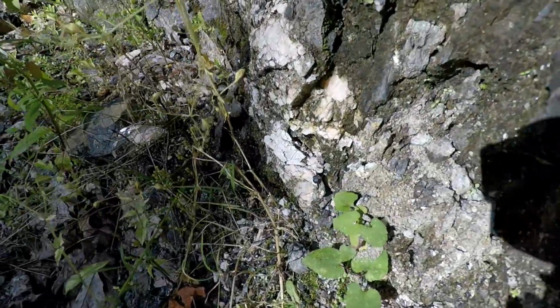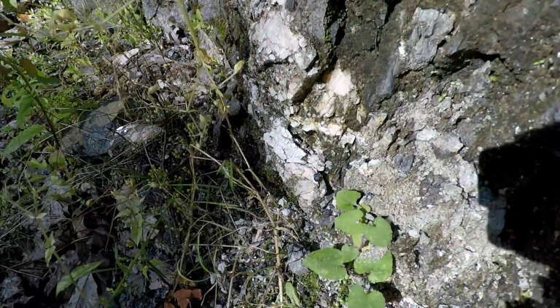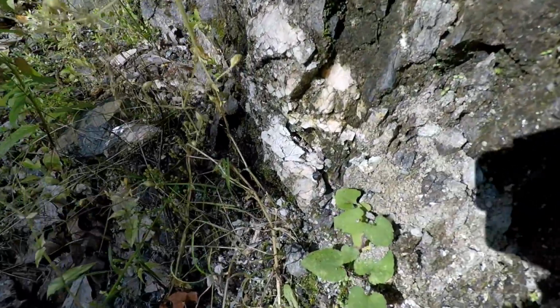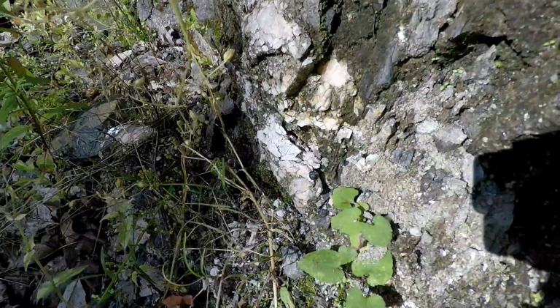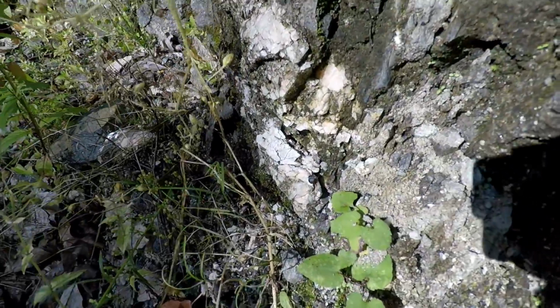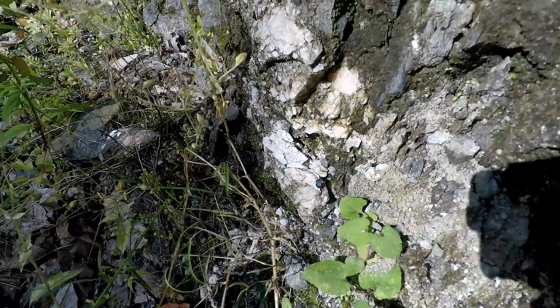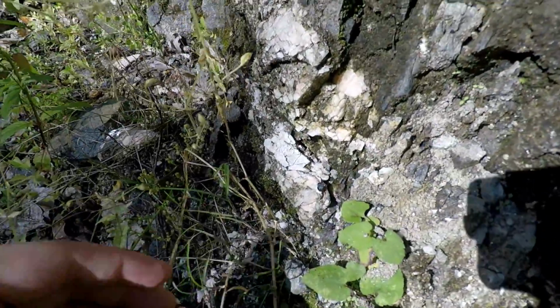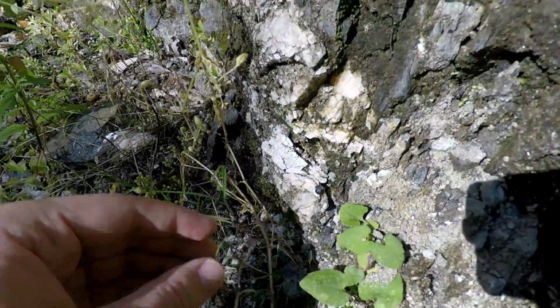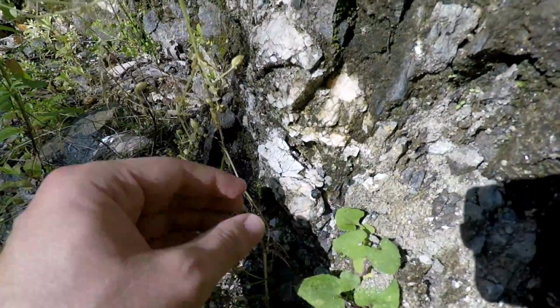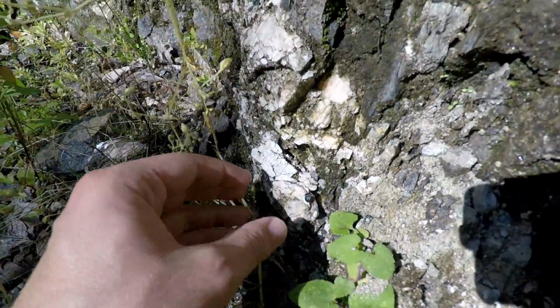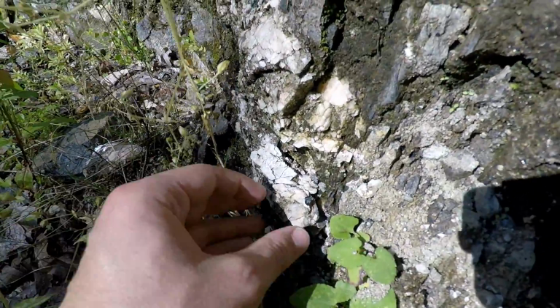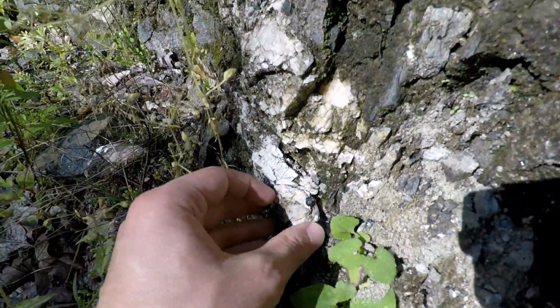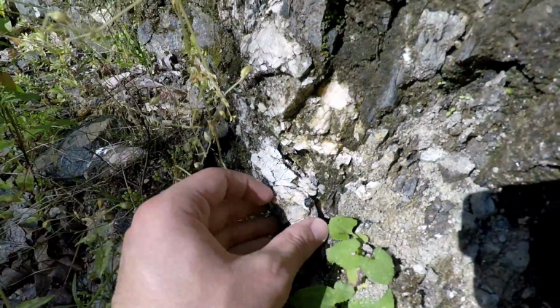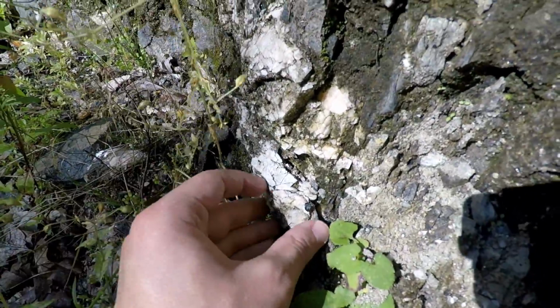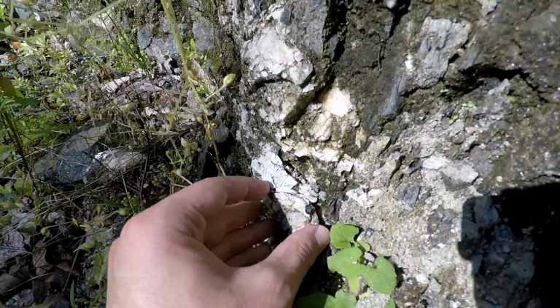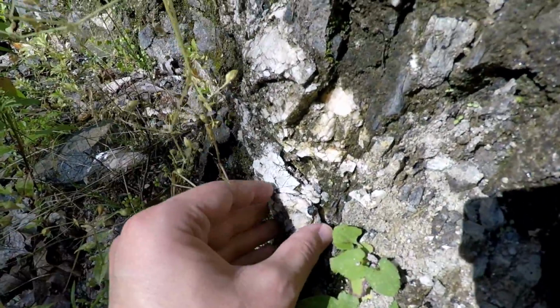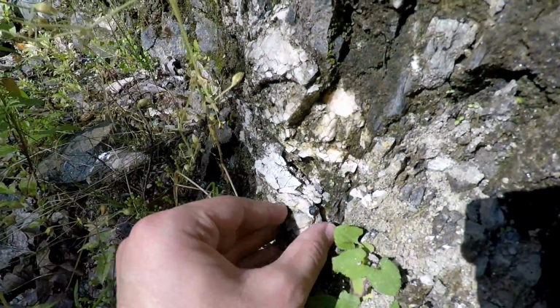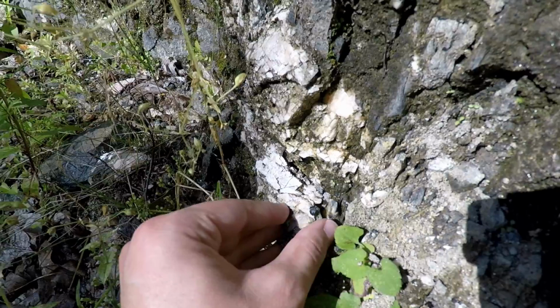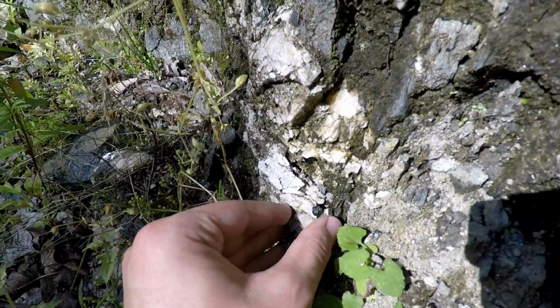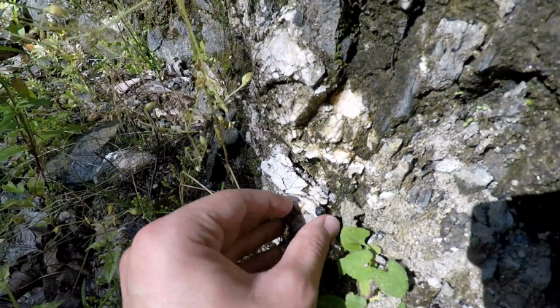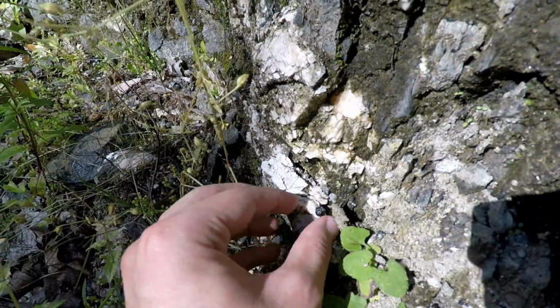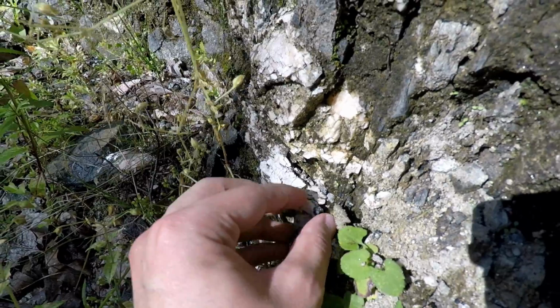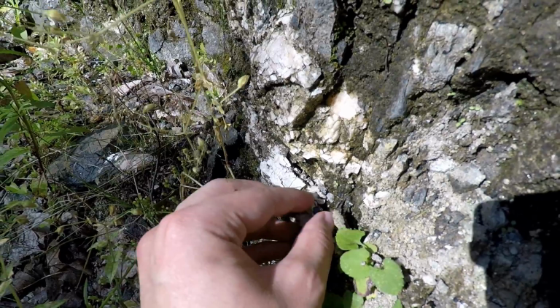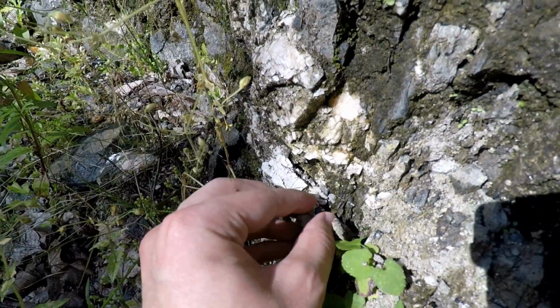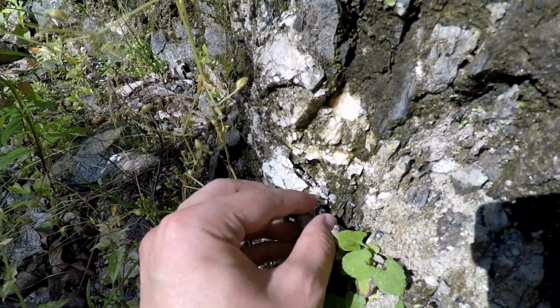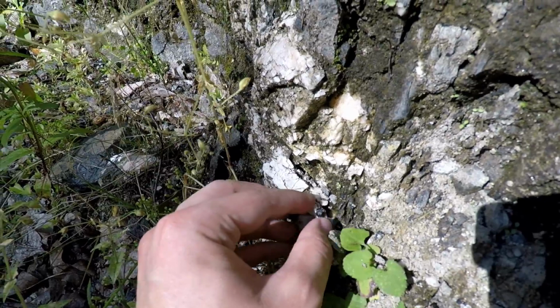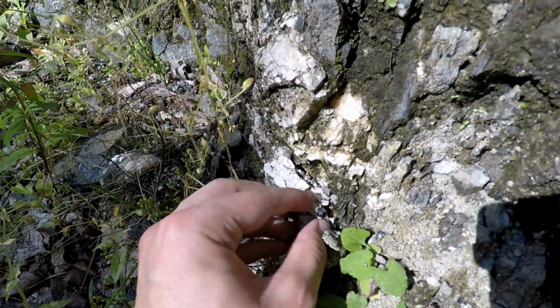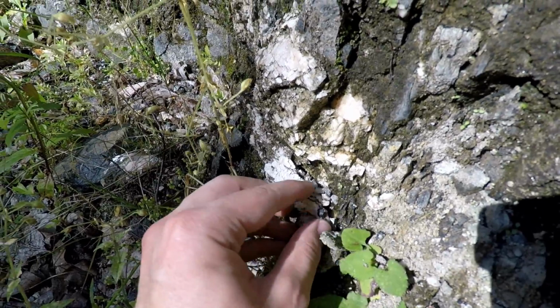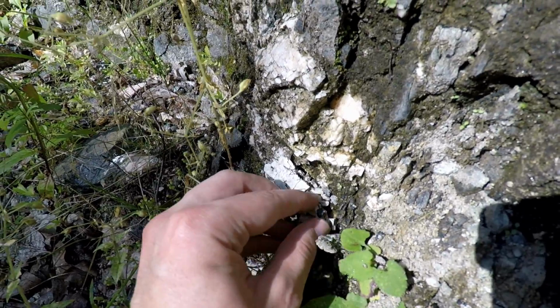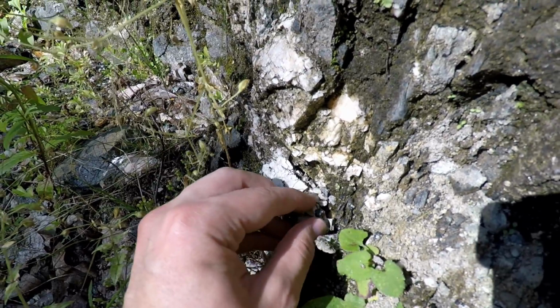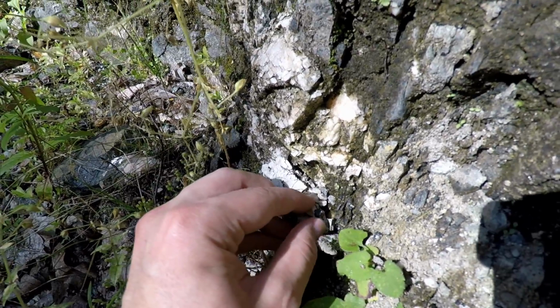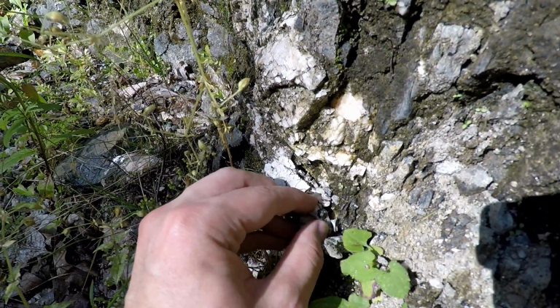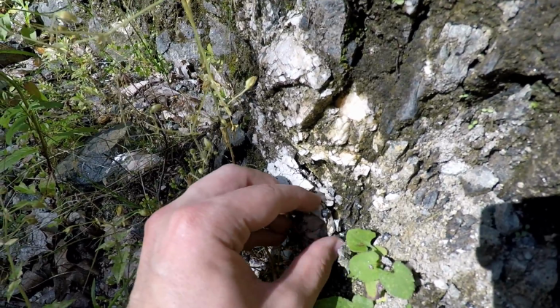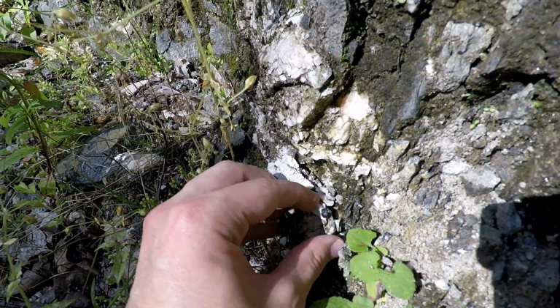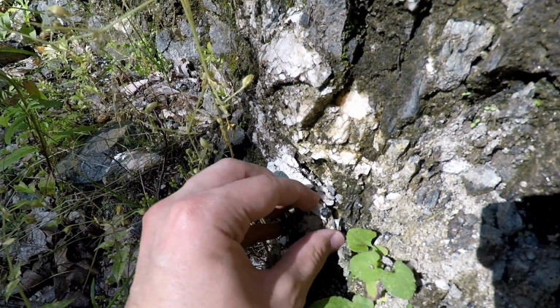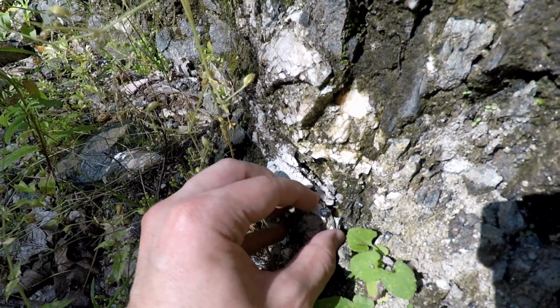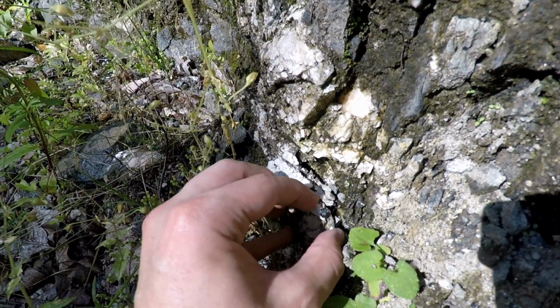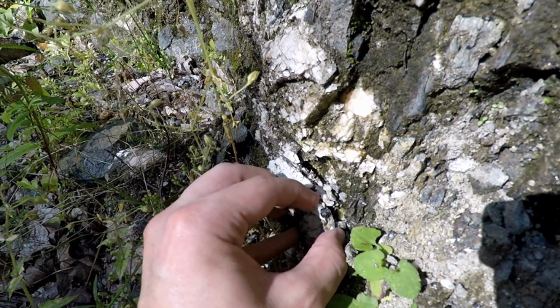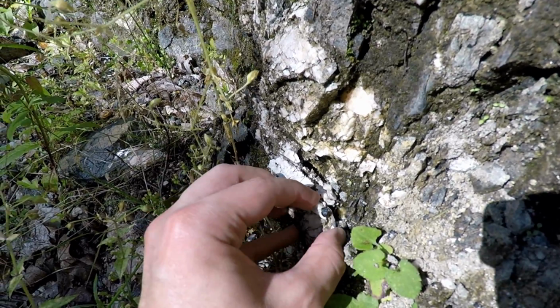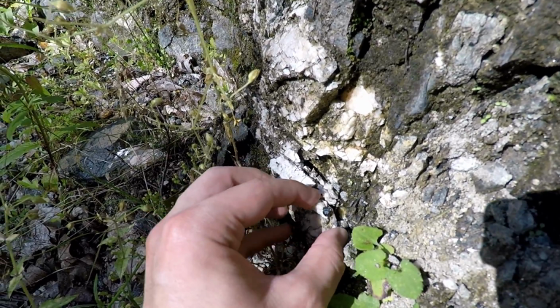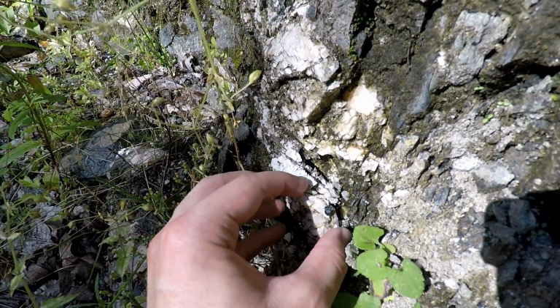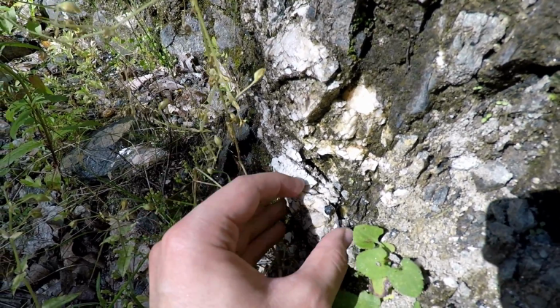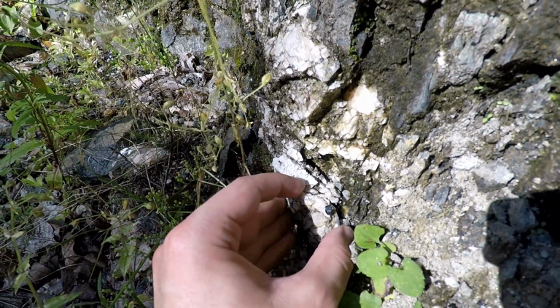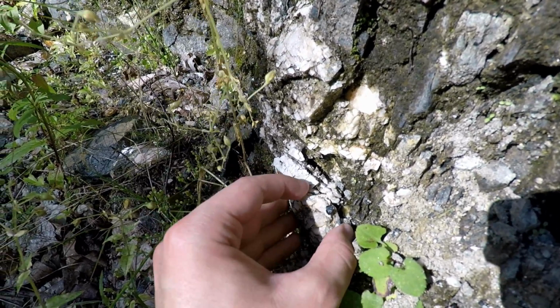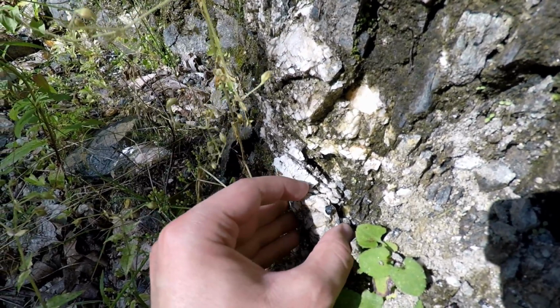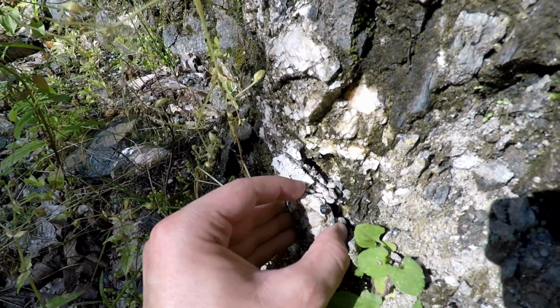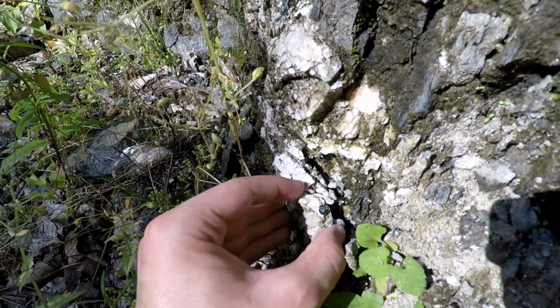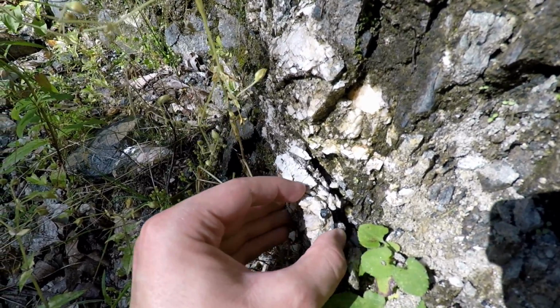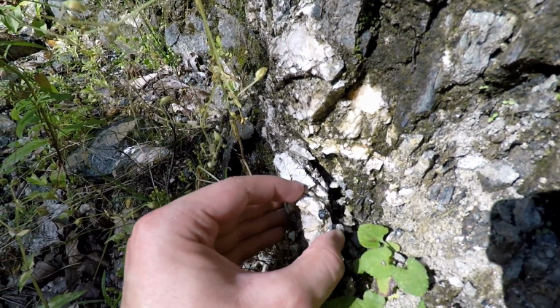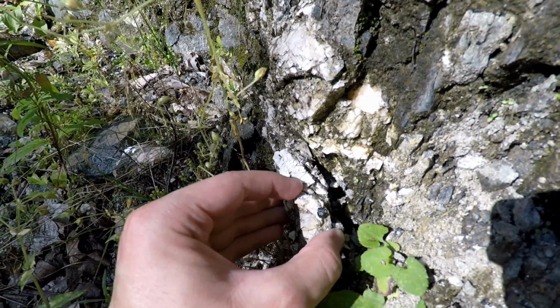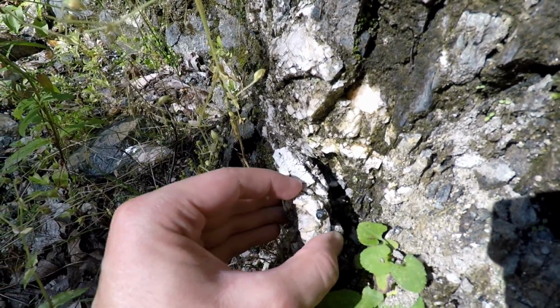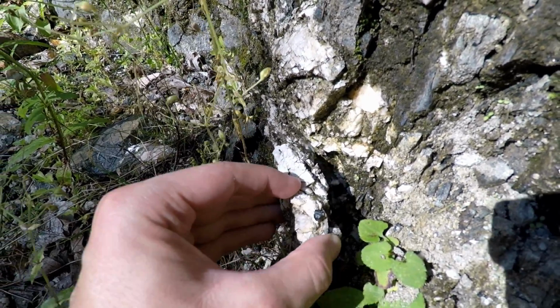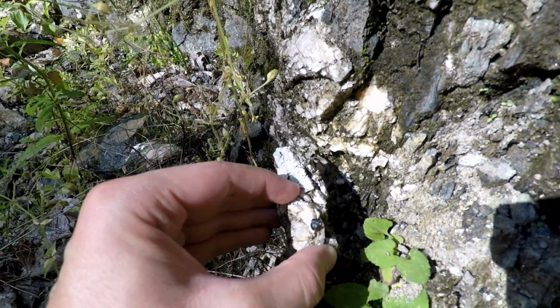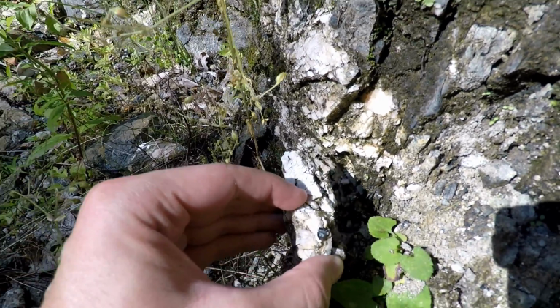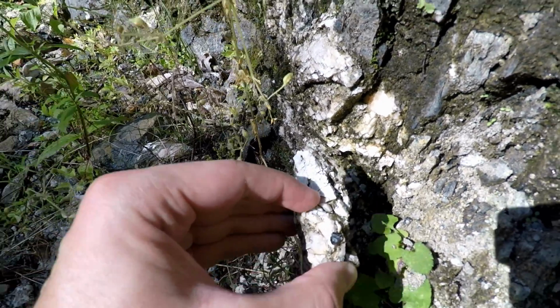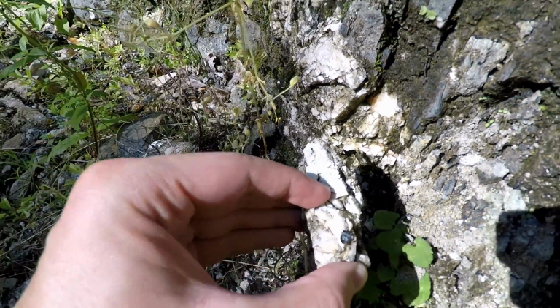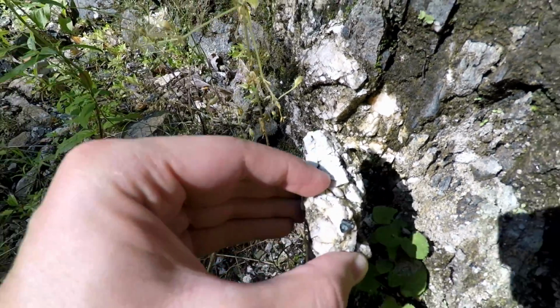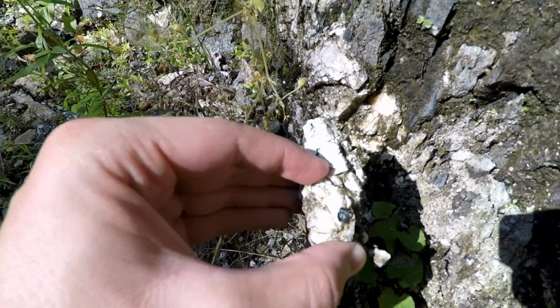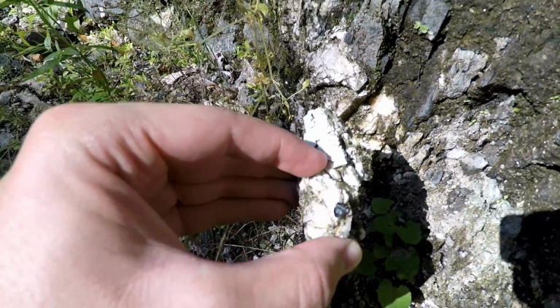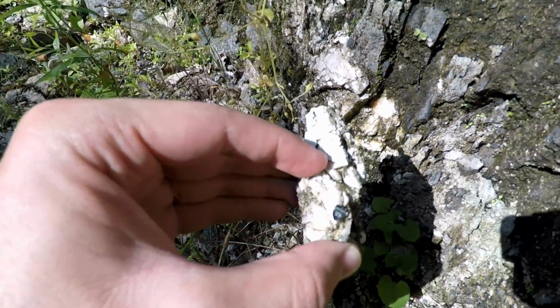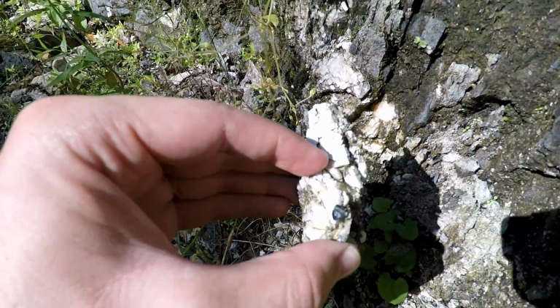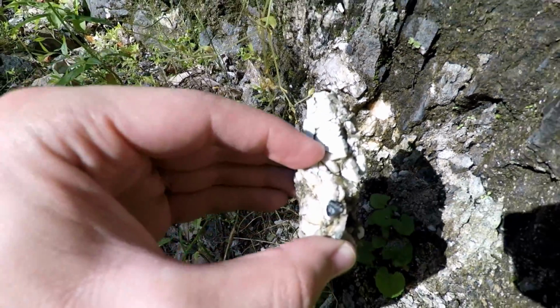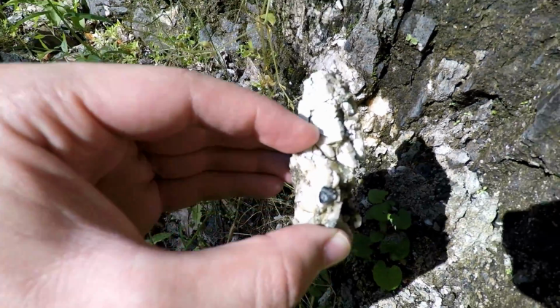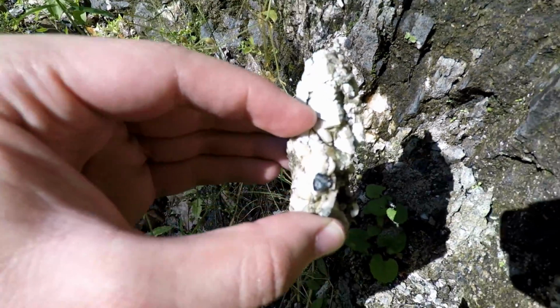Here's a black spinel crystal in a calcite vein. The vein also contains grayish-green forsterite.